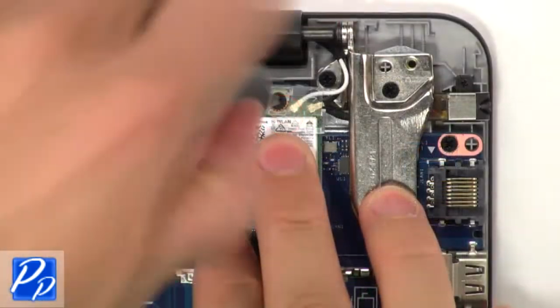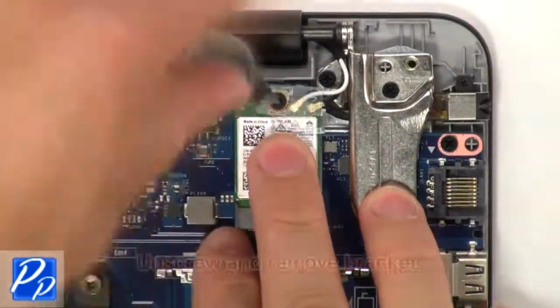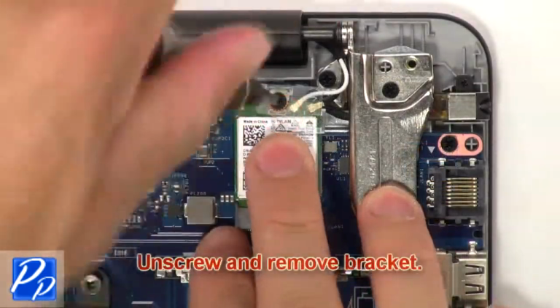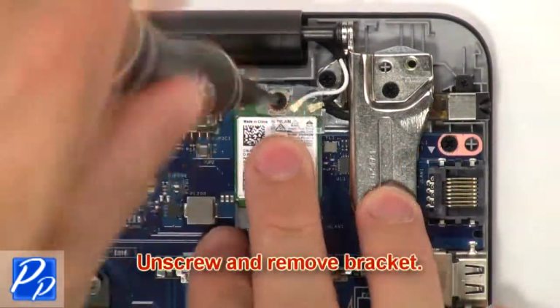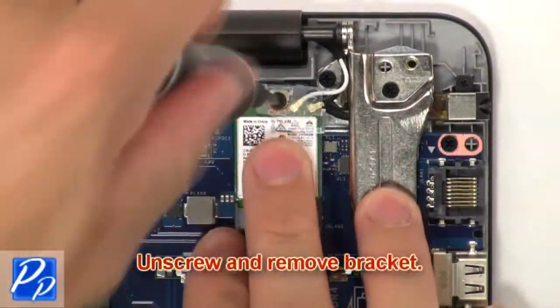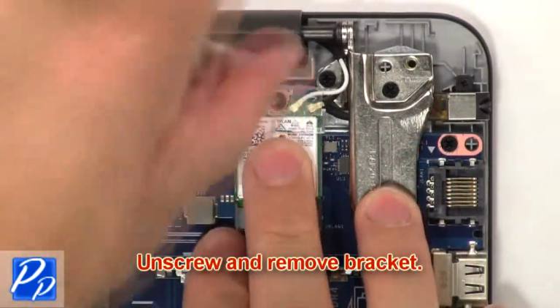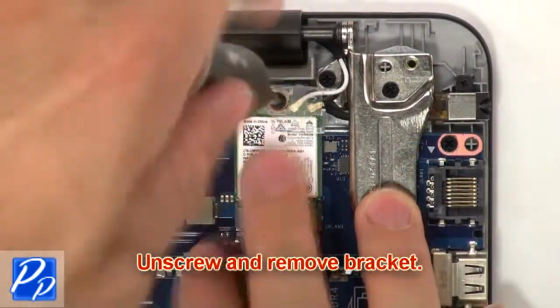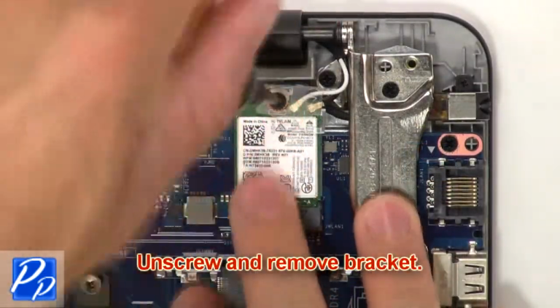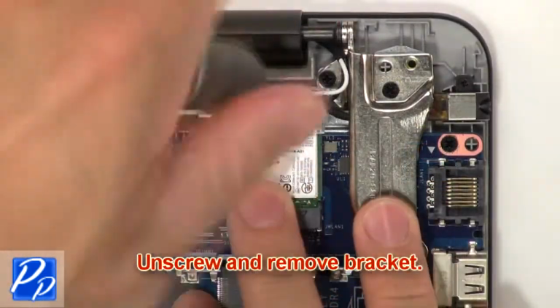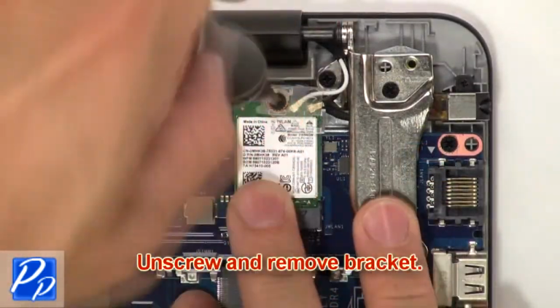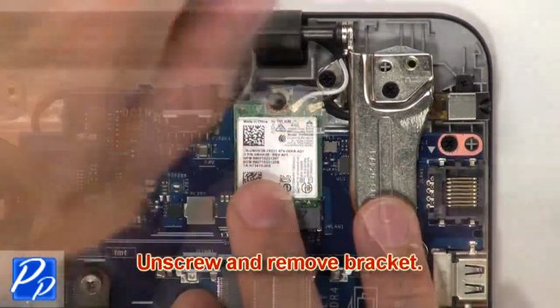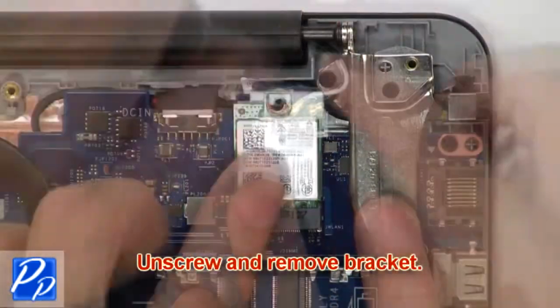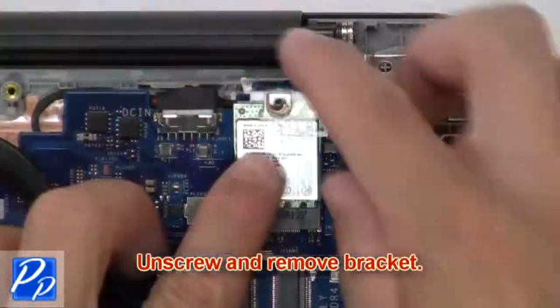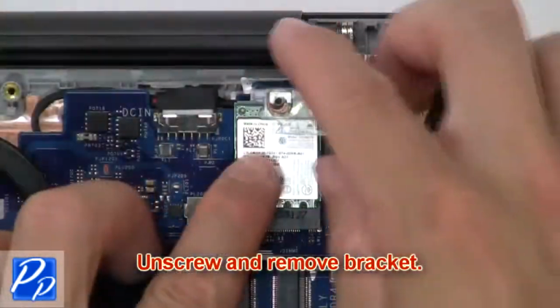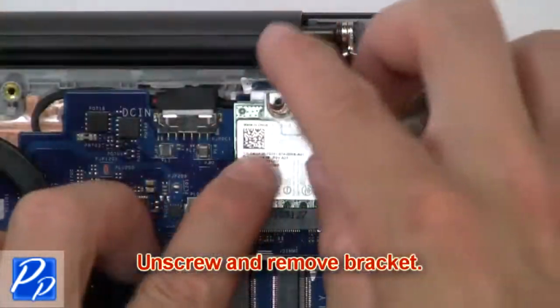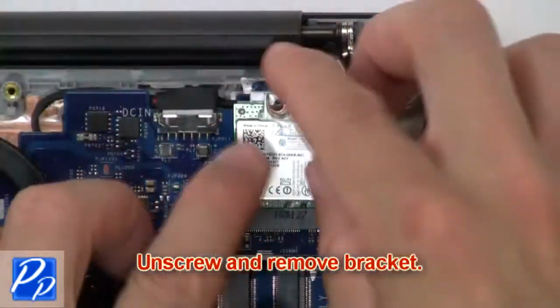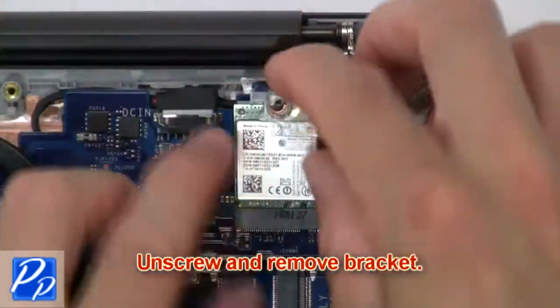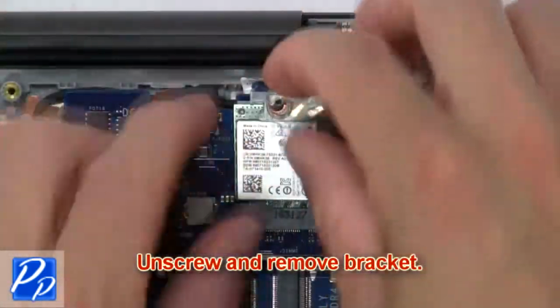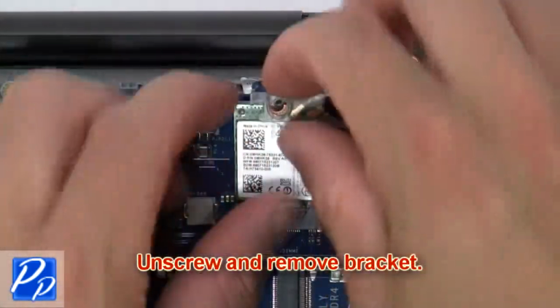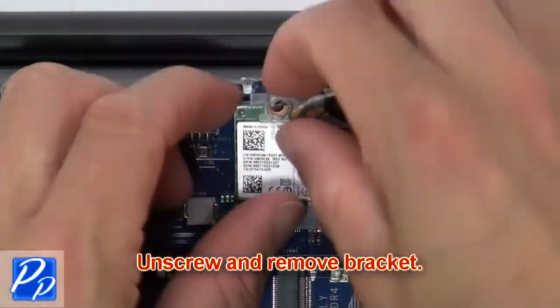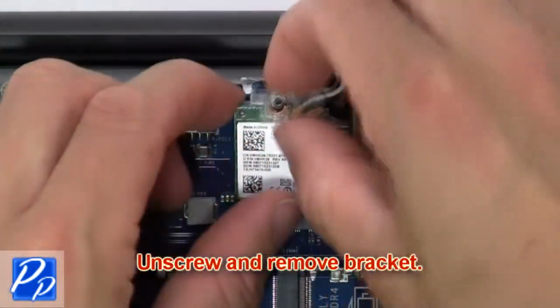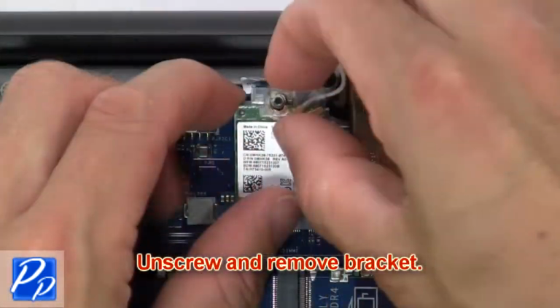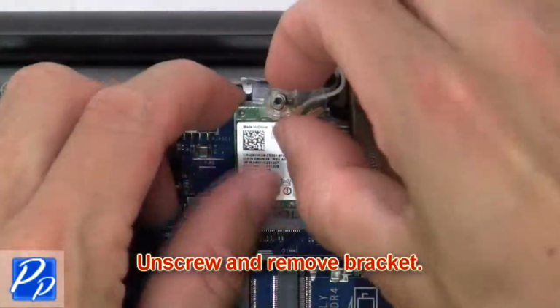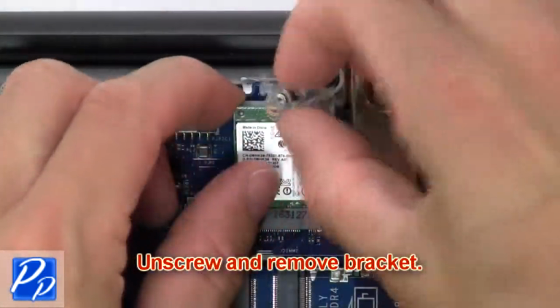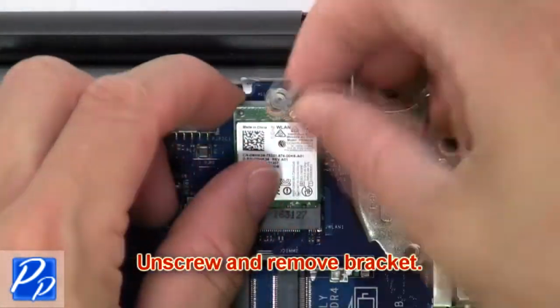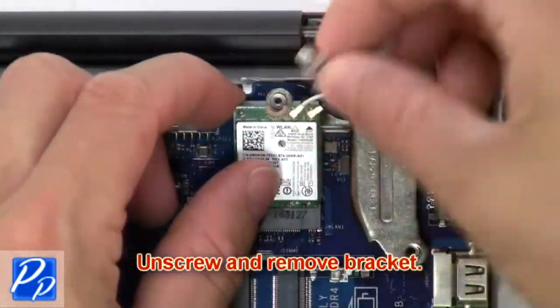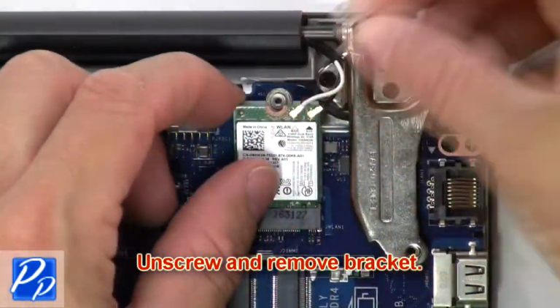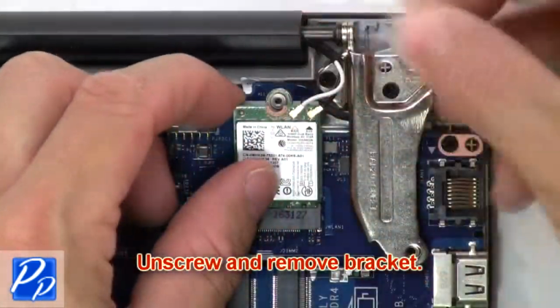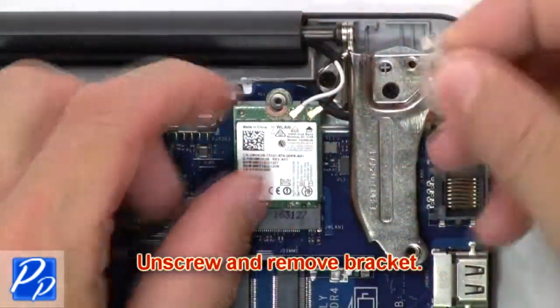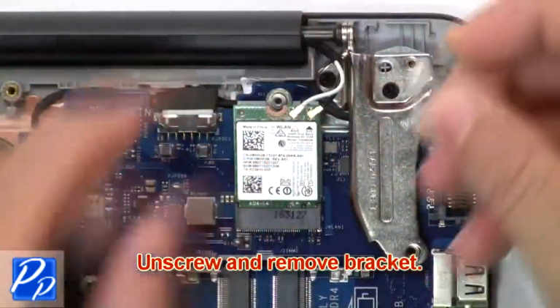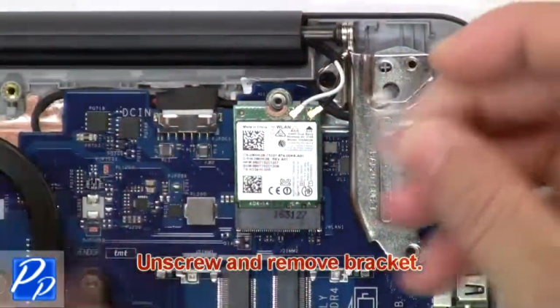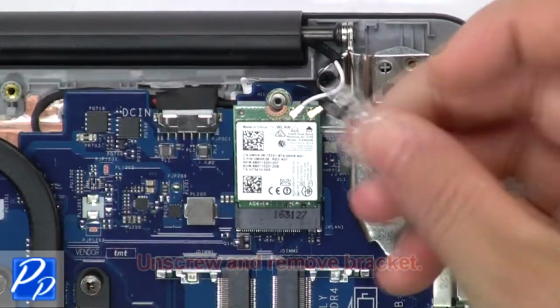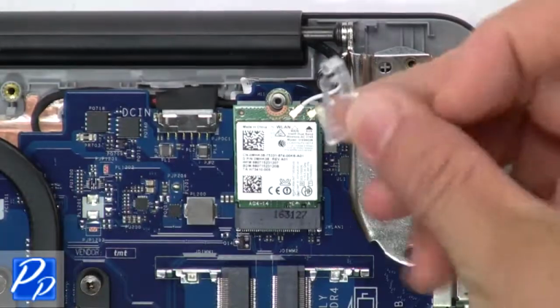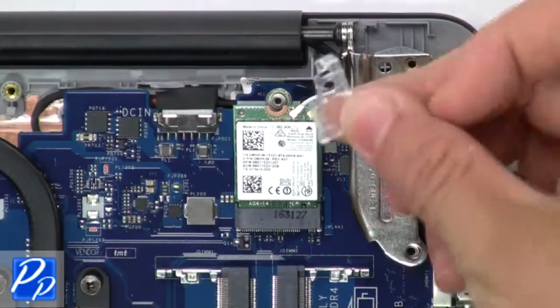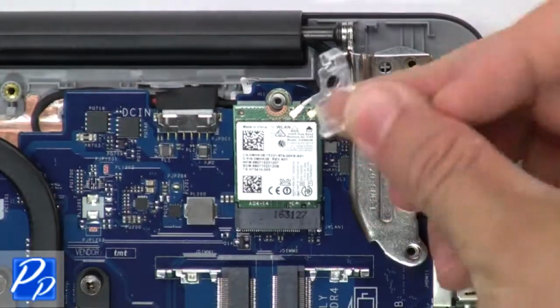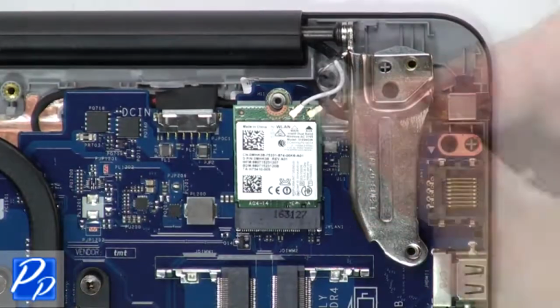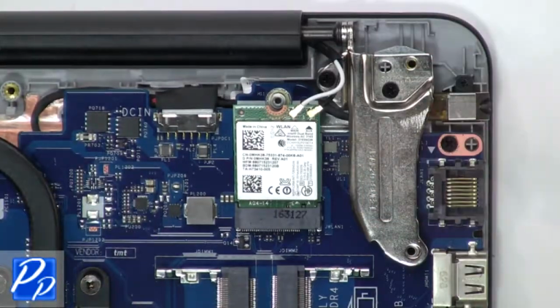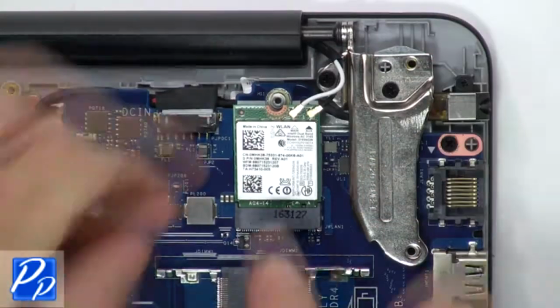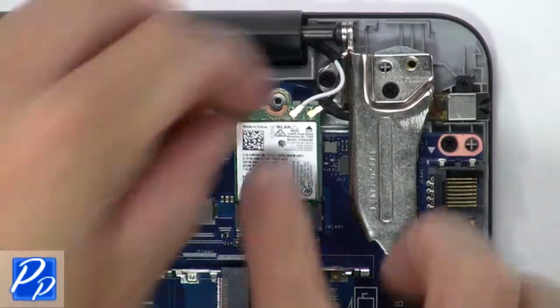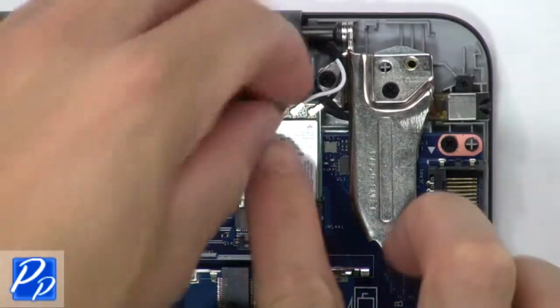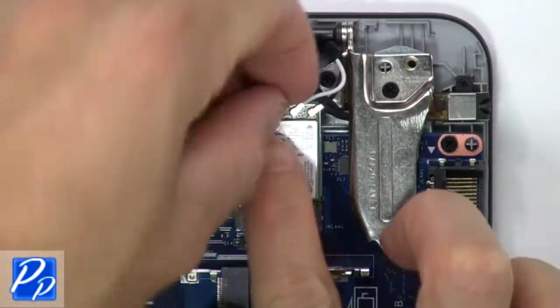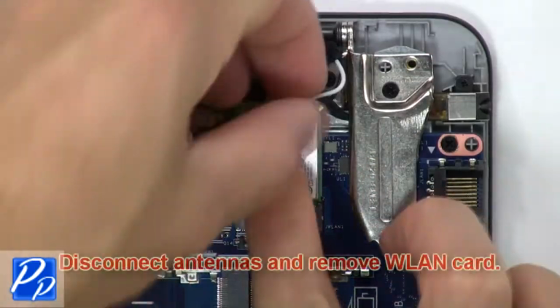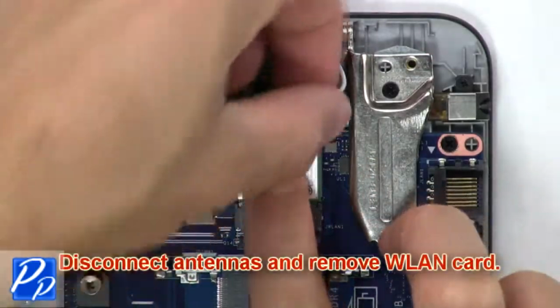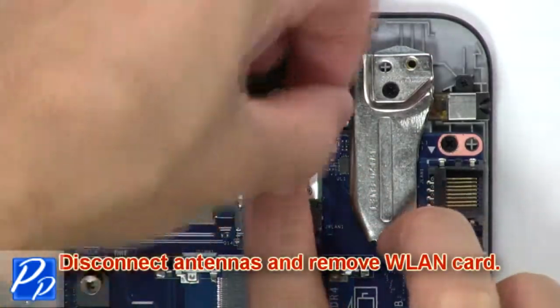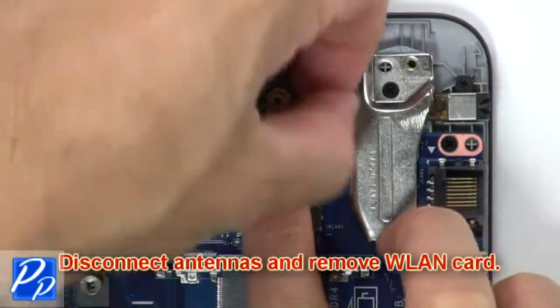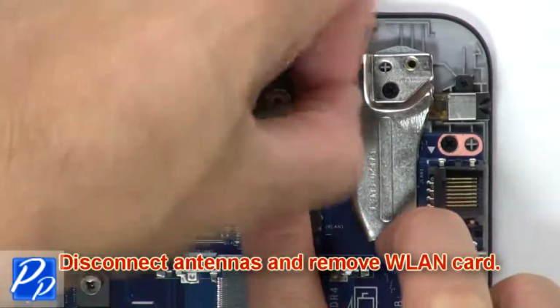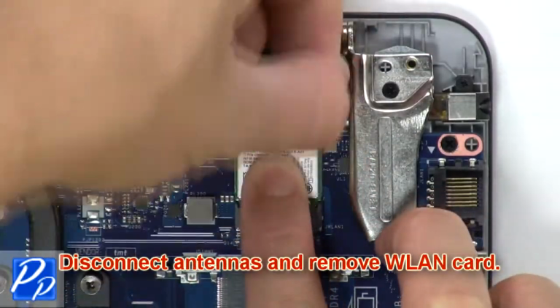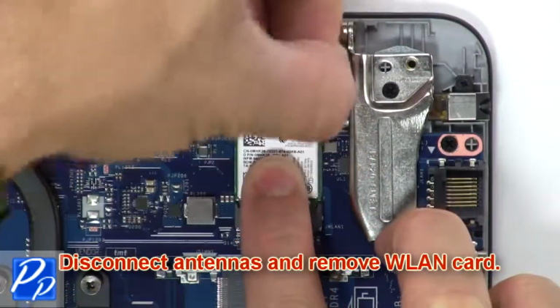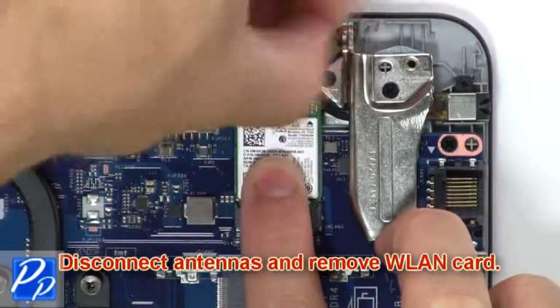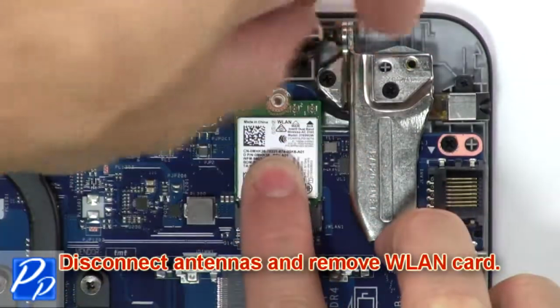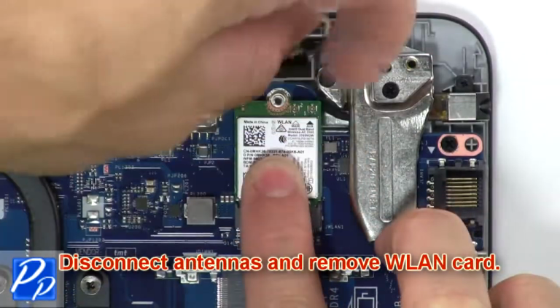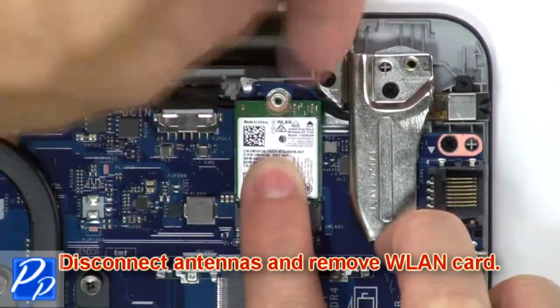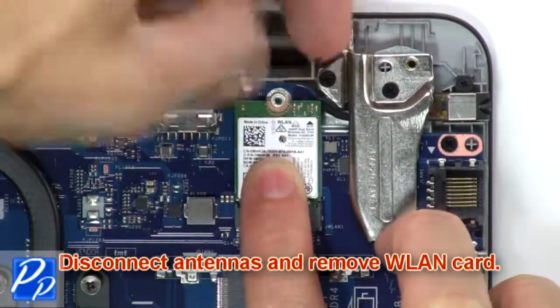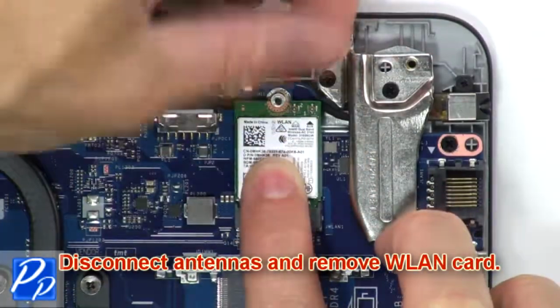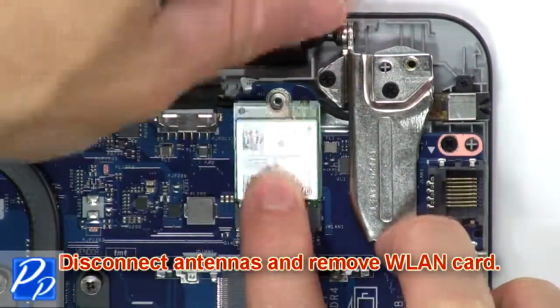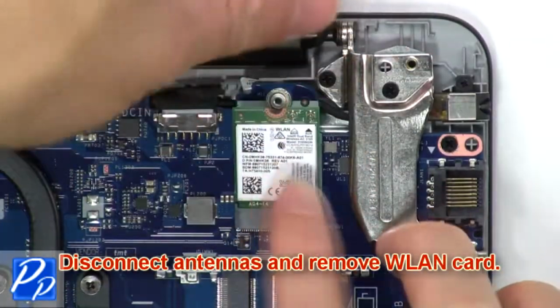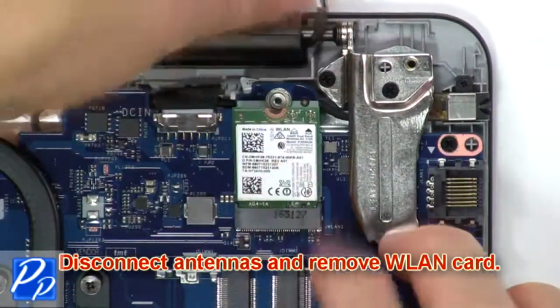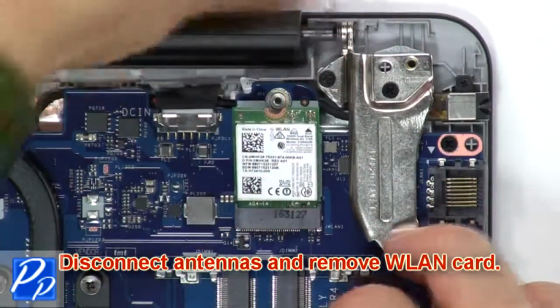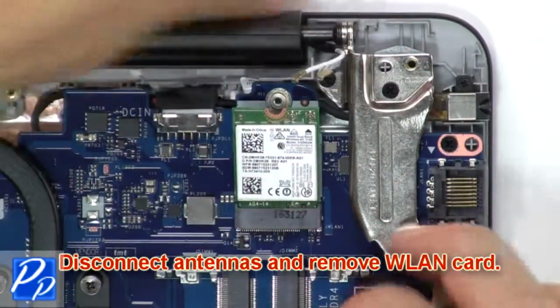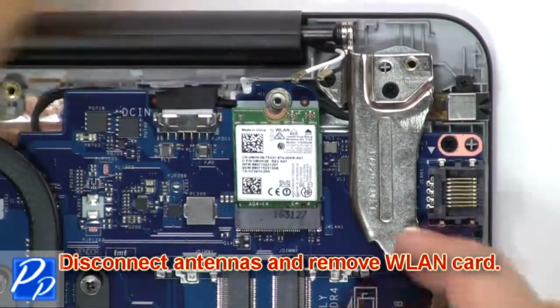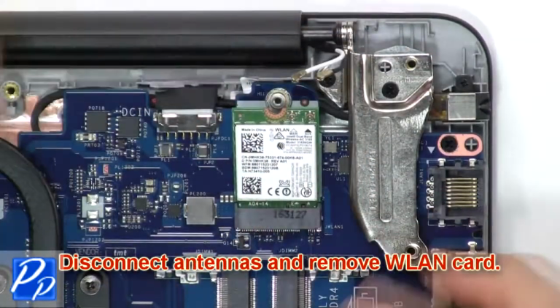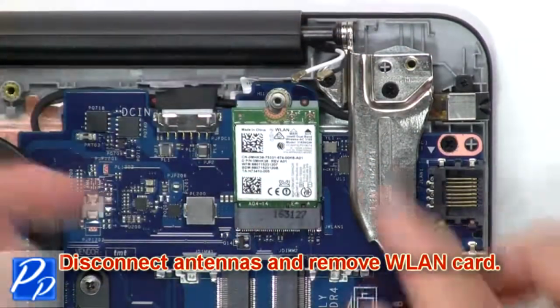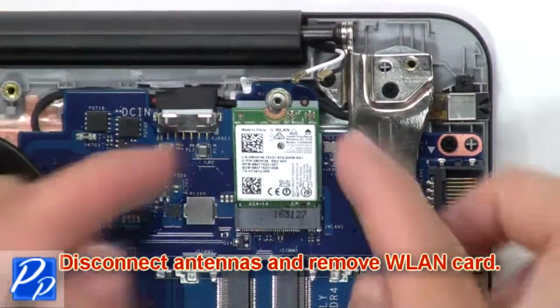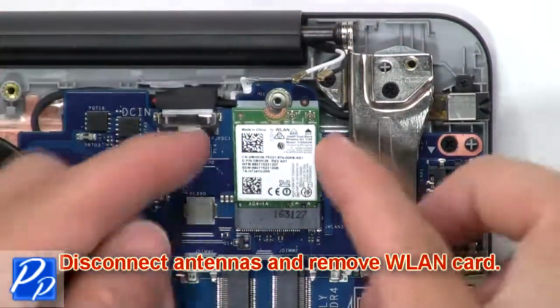Now unscrew and remove the bracket. Now disconnect the antenna and remove the wireless card.